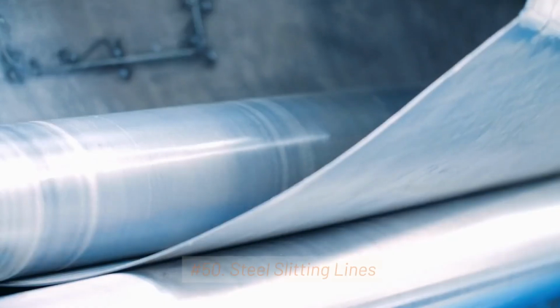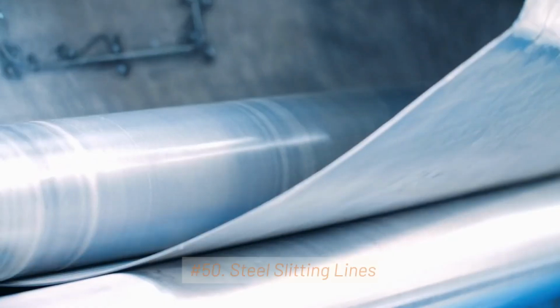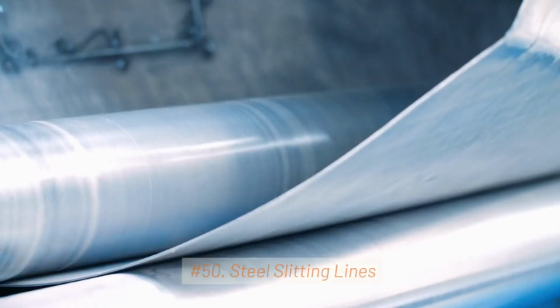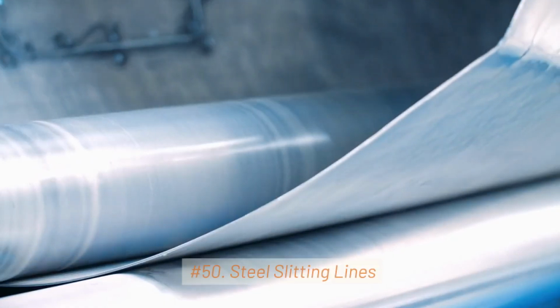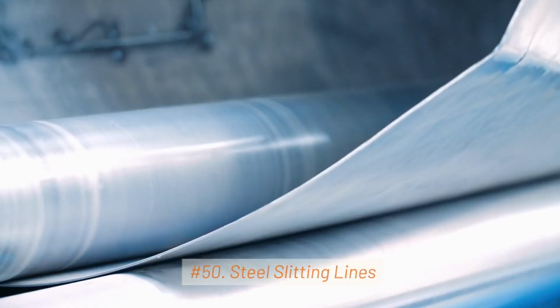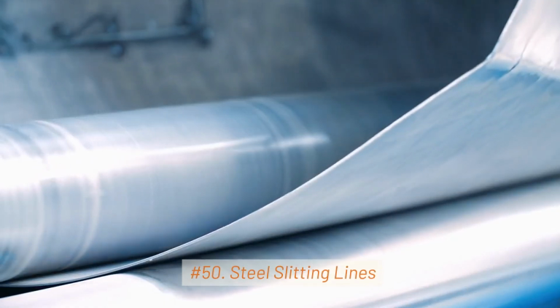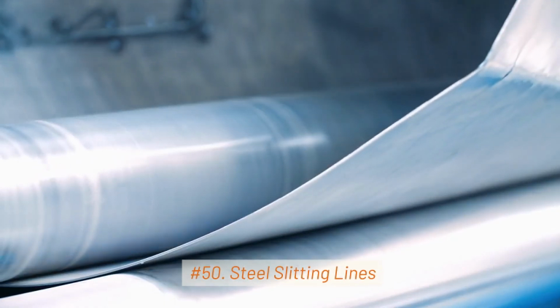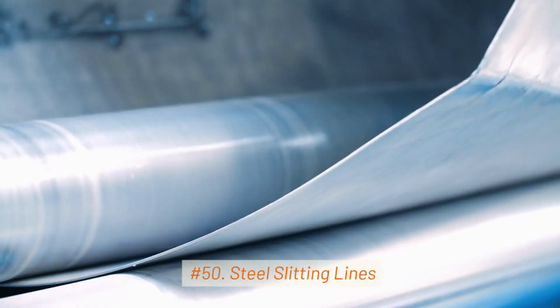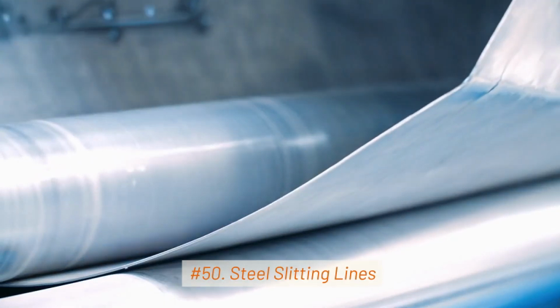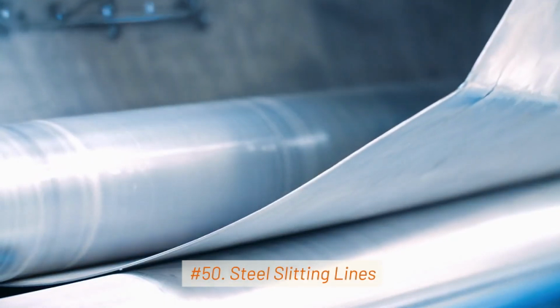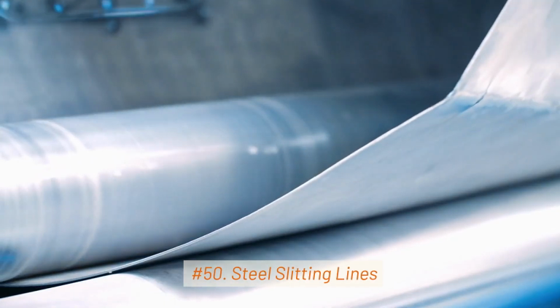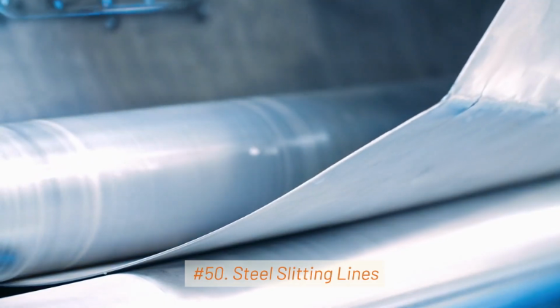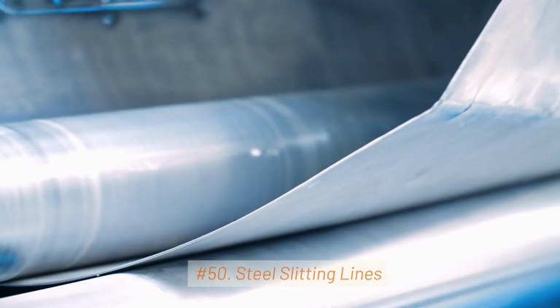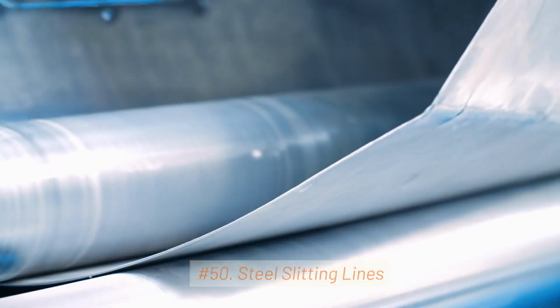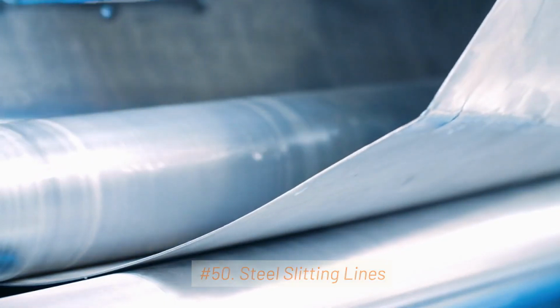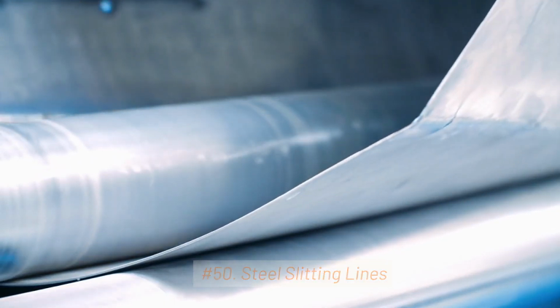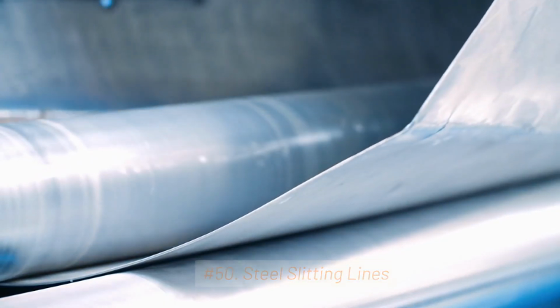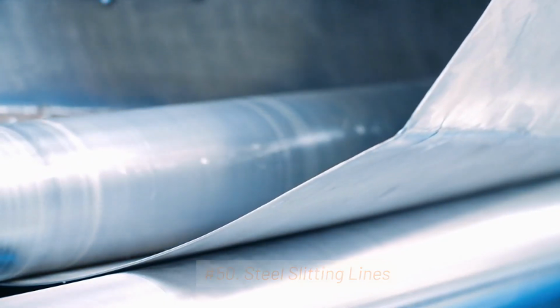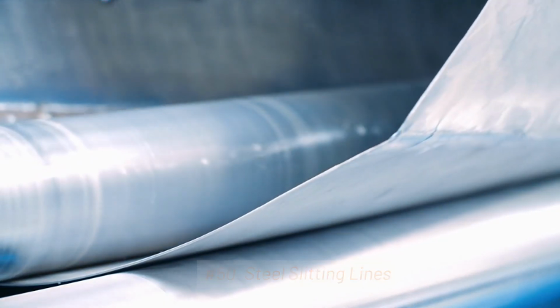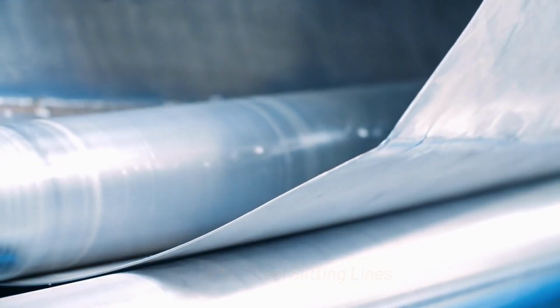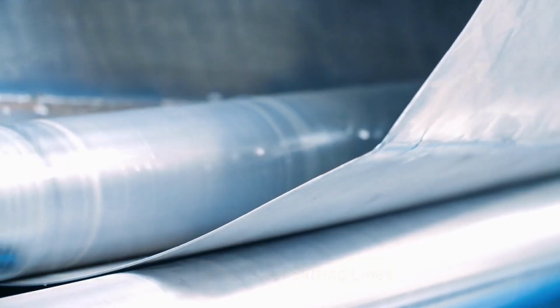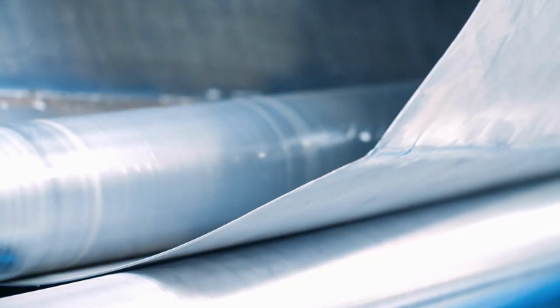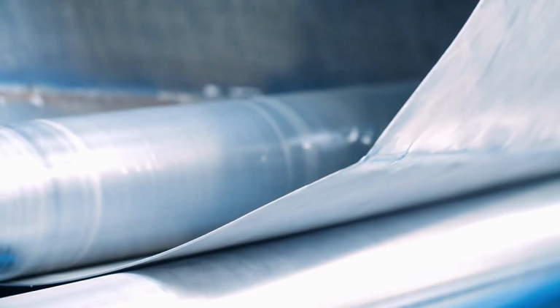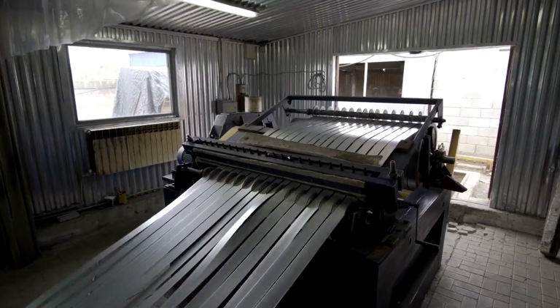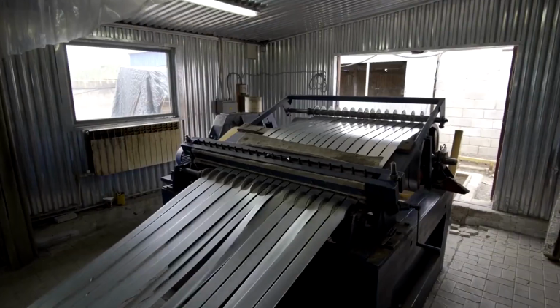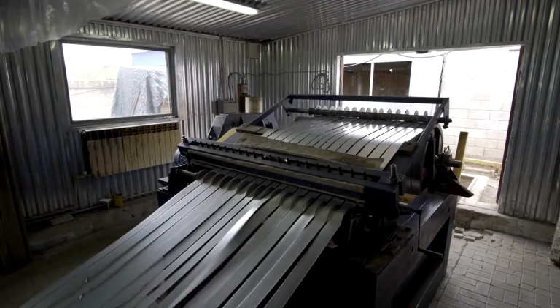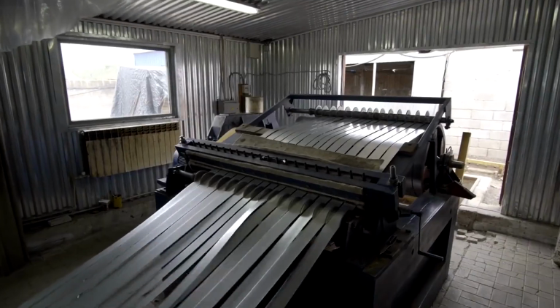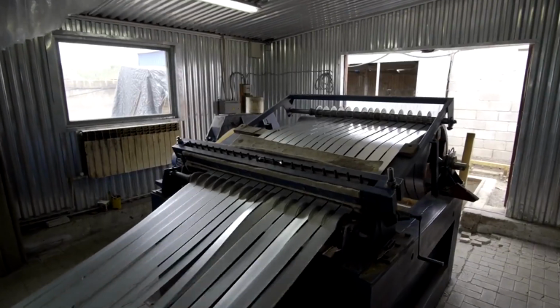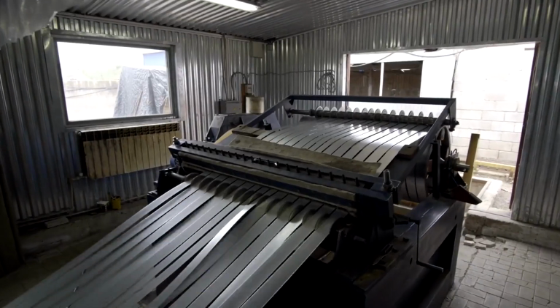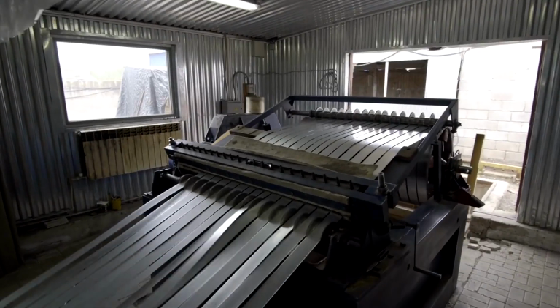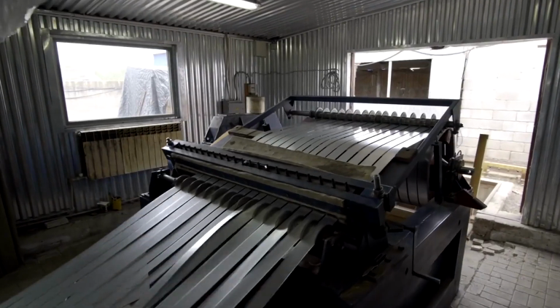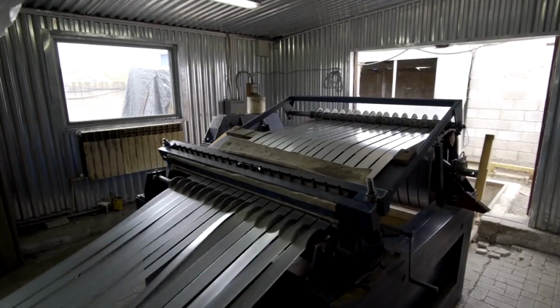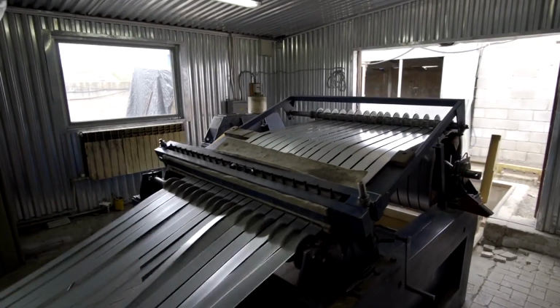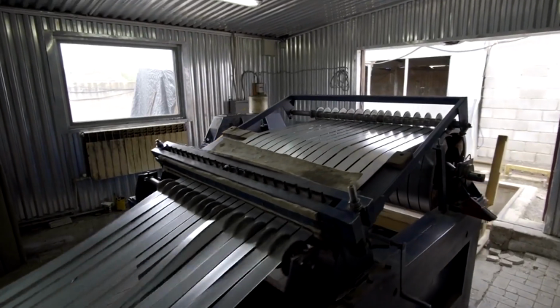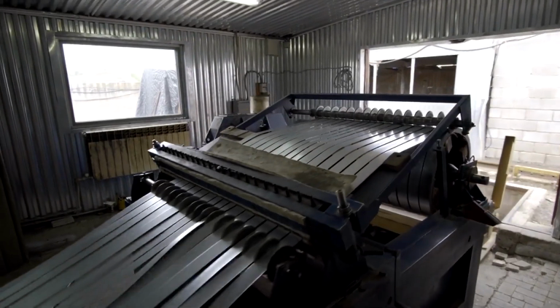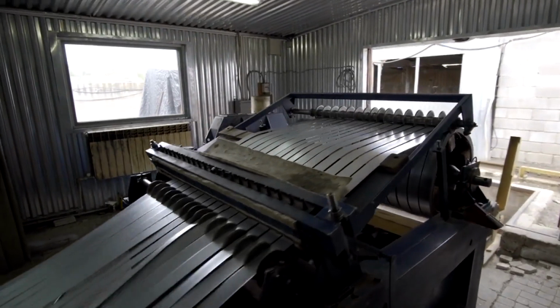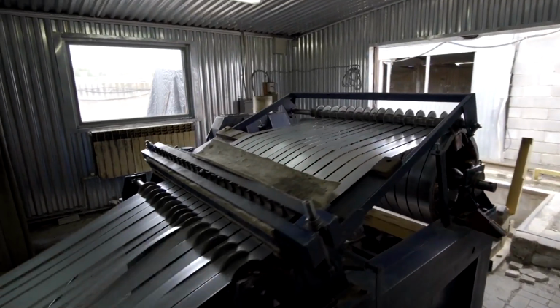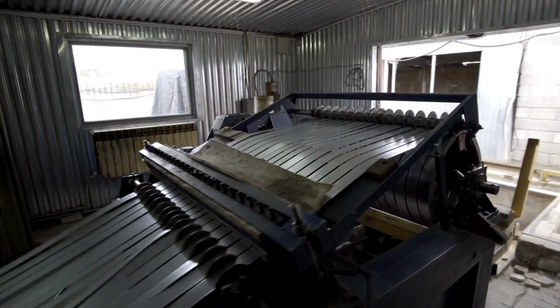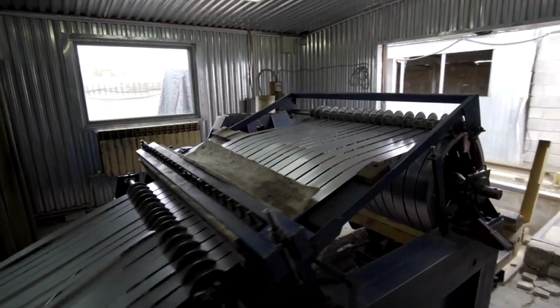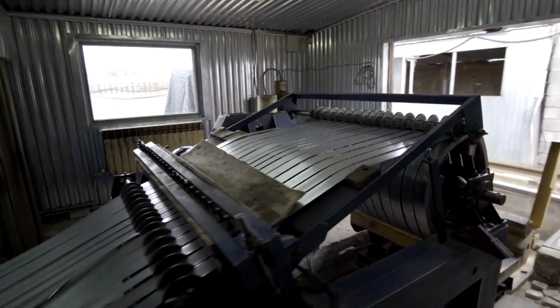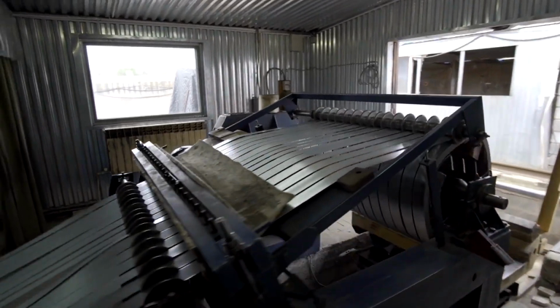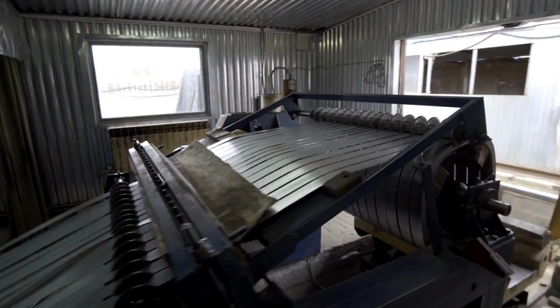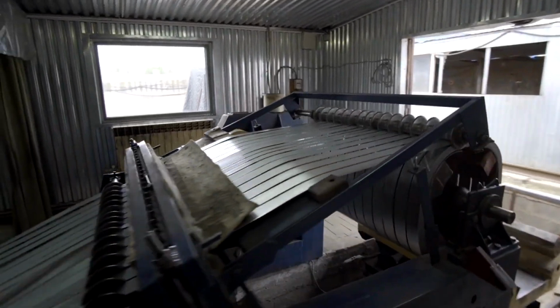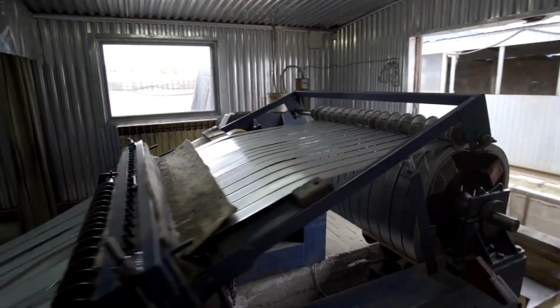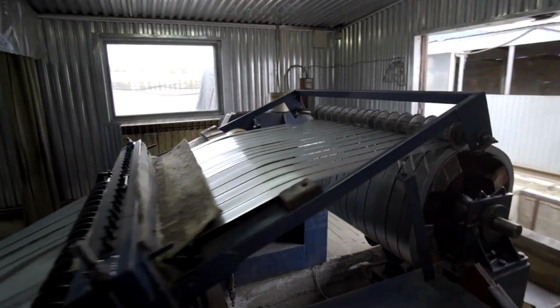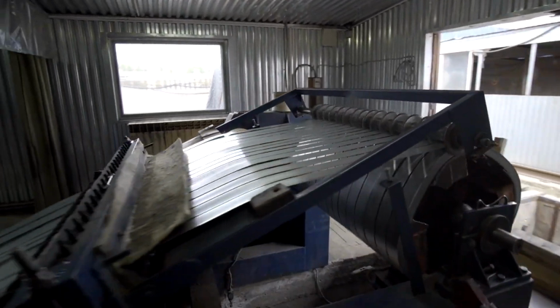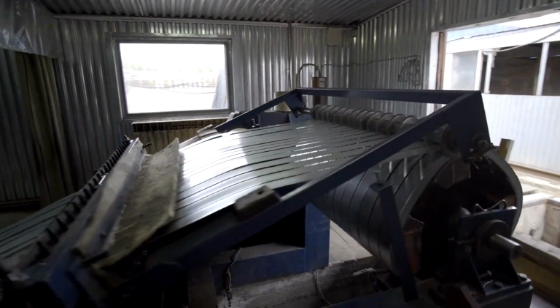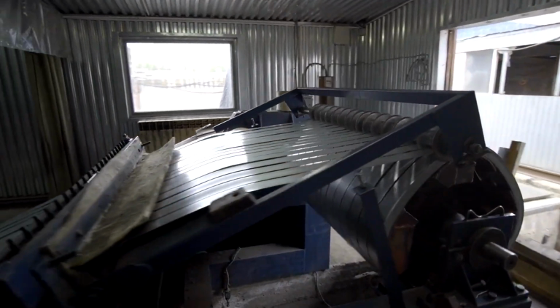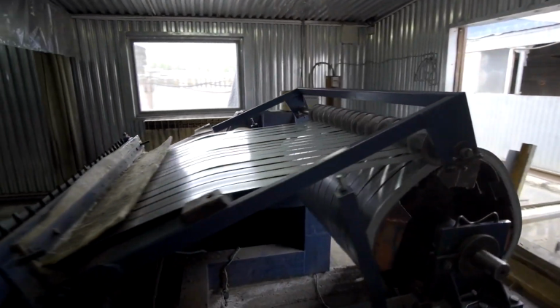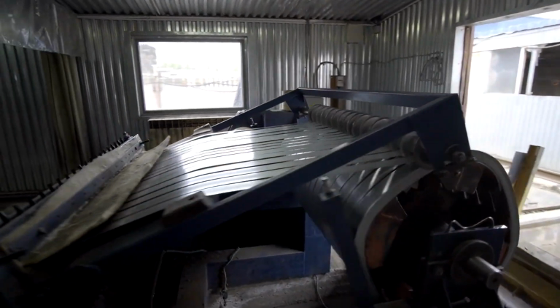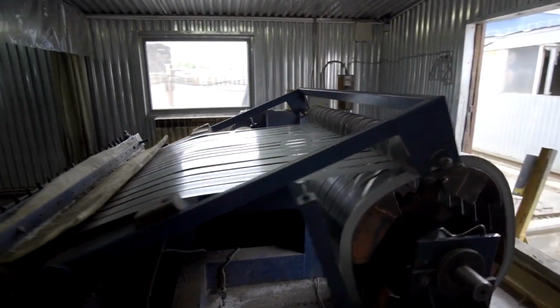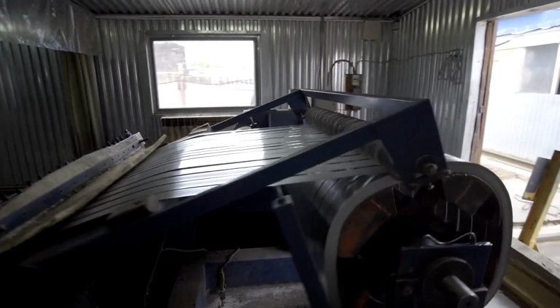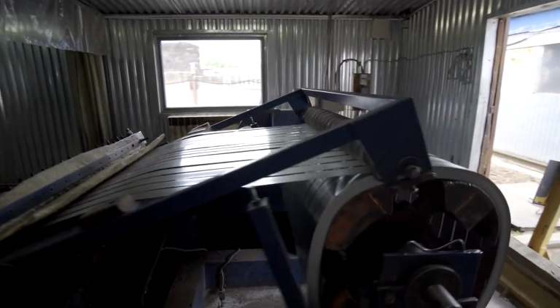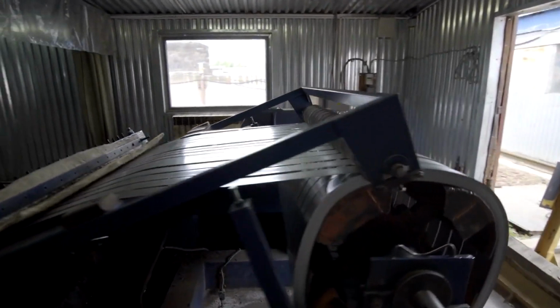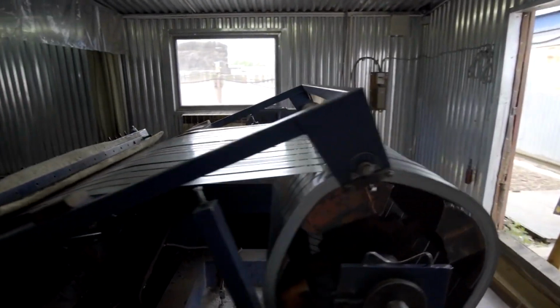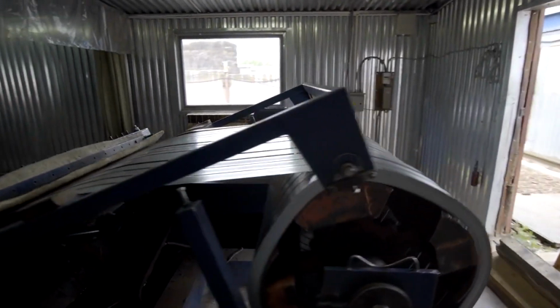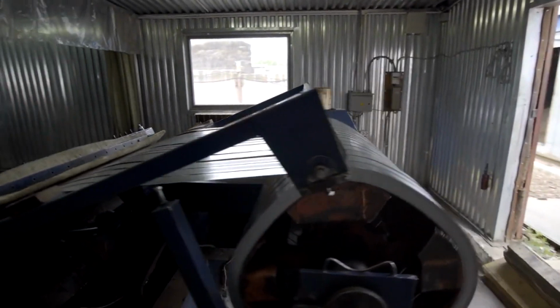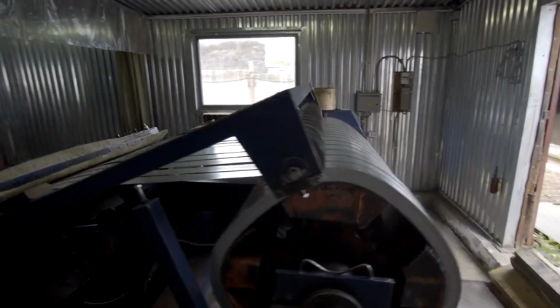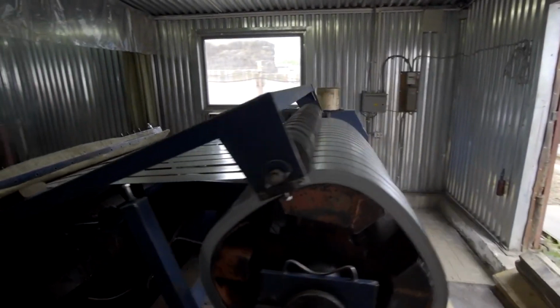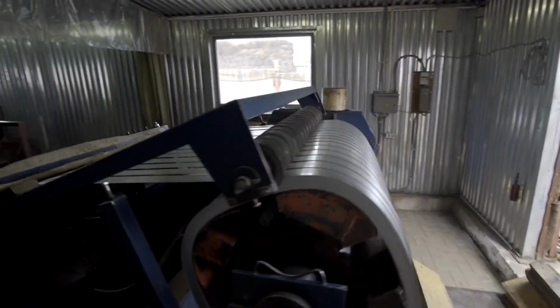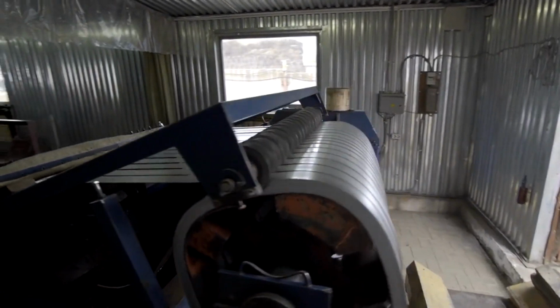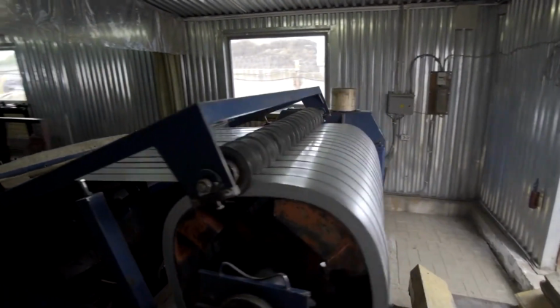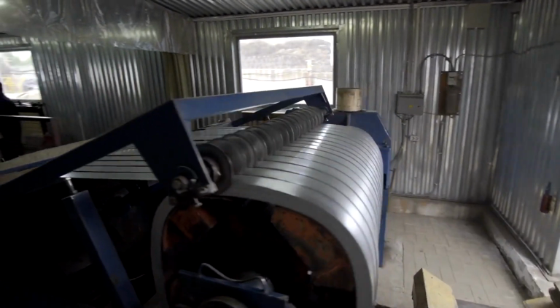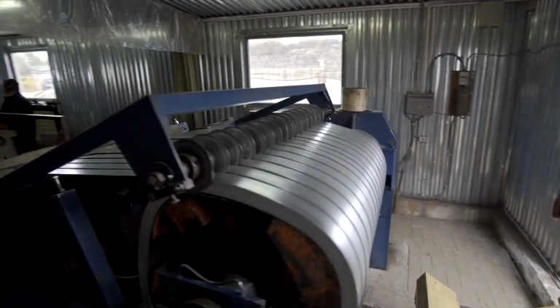50. Steel Slitting Lines. Slitting lines cut wide steel coils into narrower strips or sheets with precise dimensions.